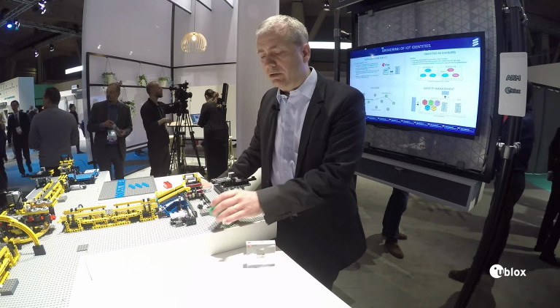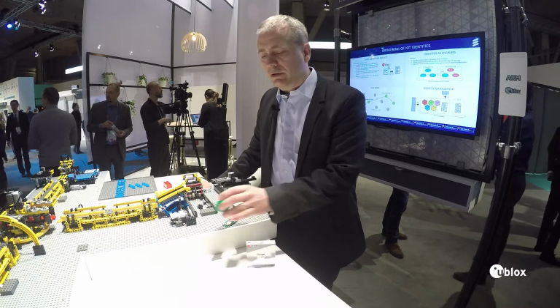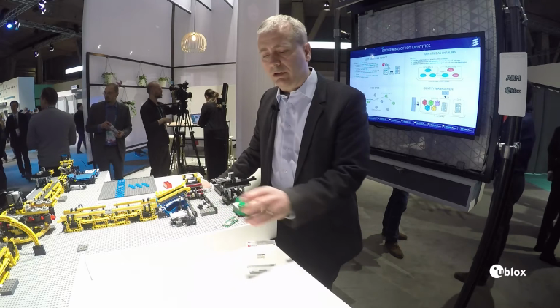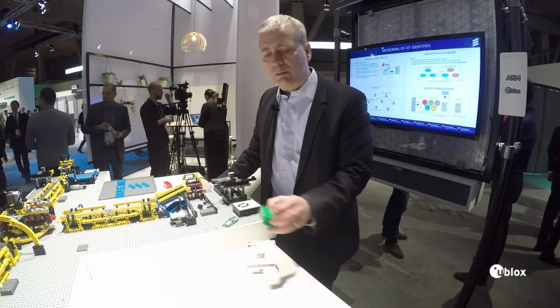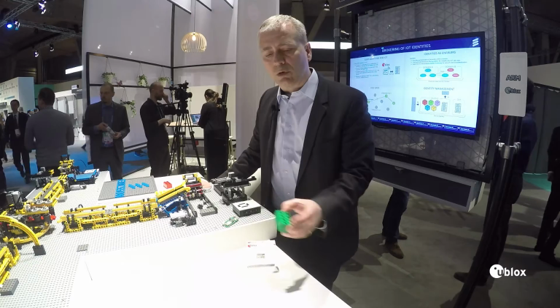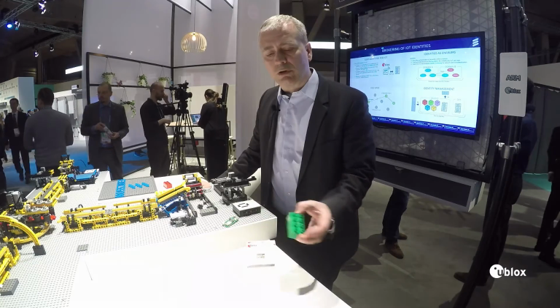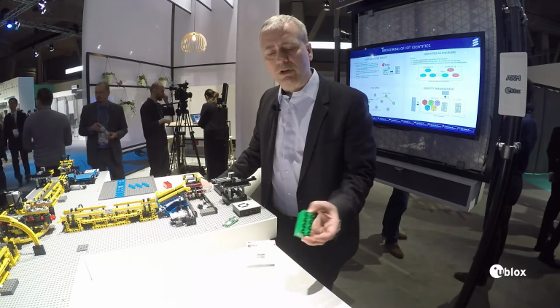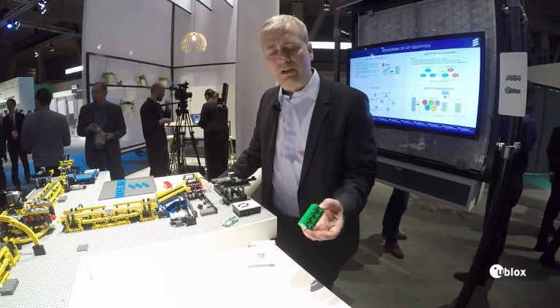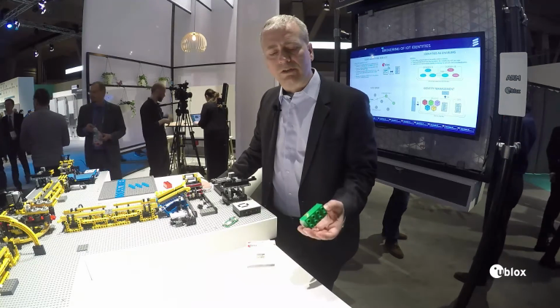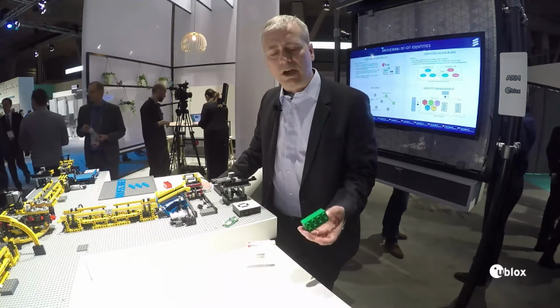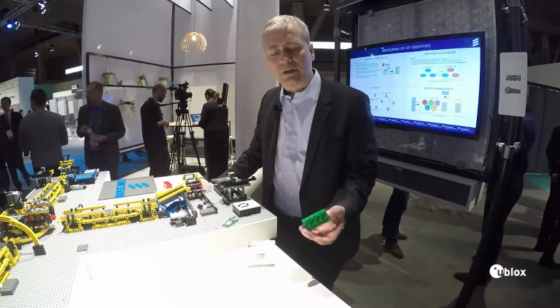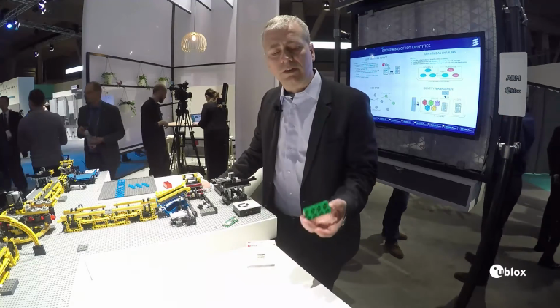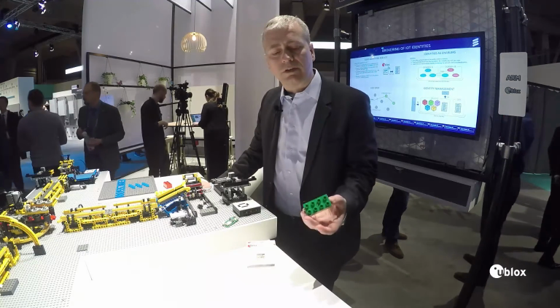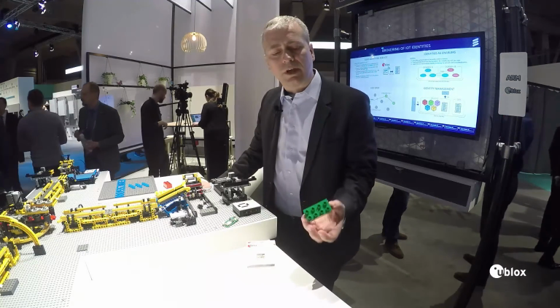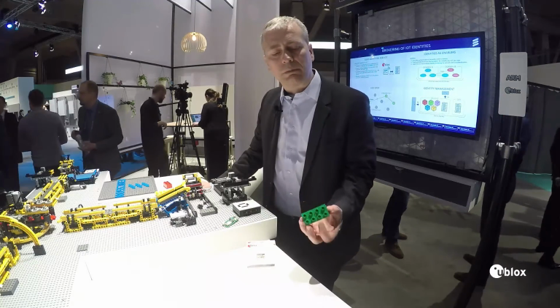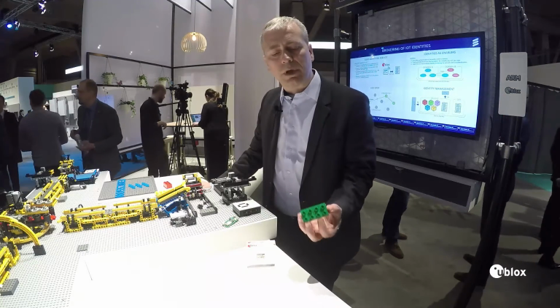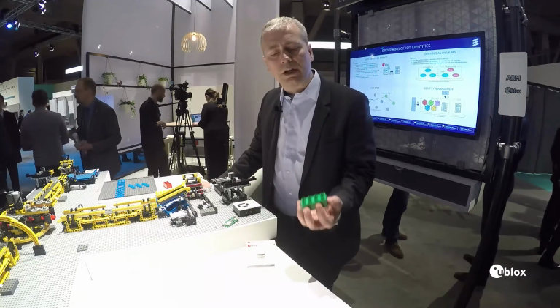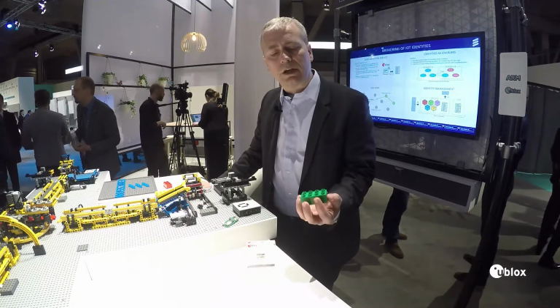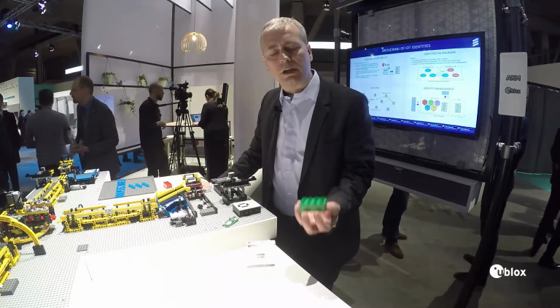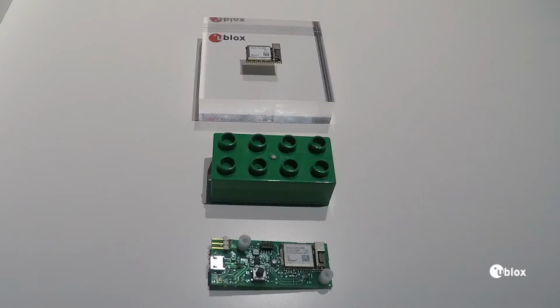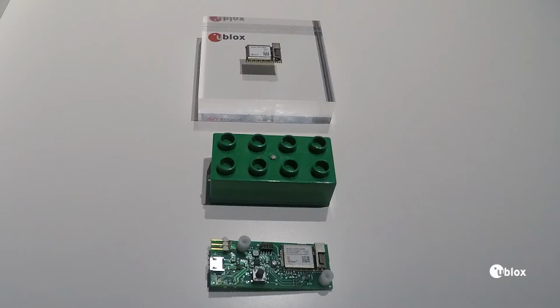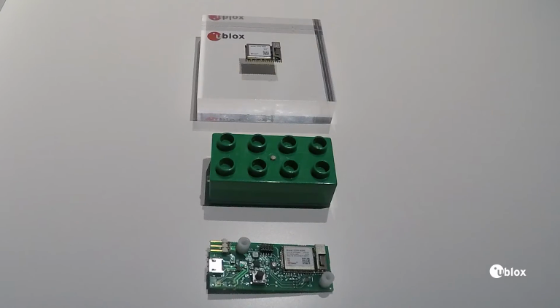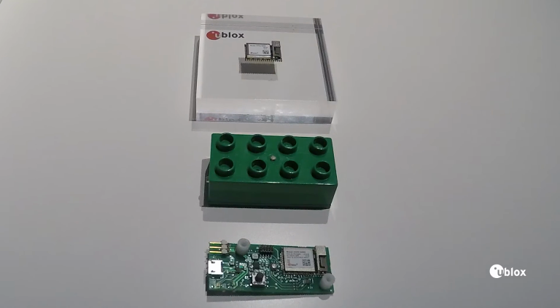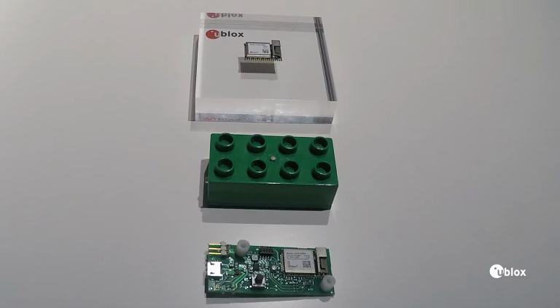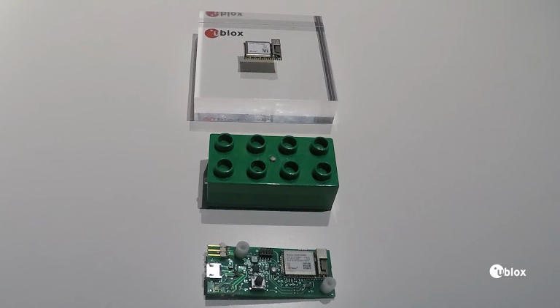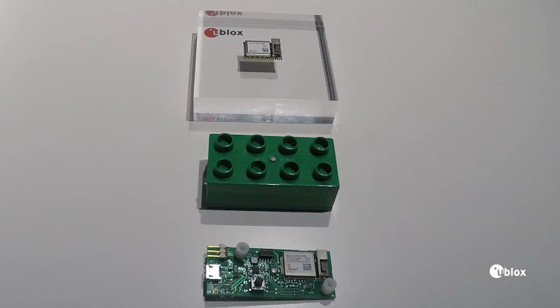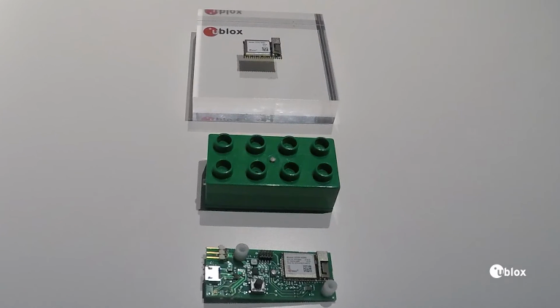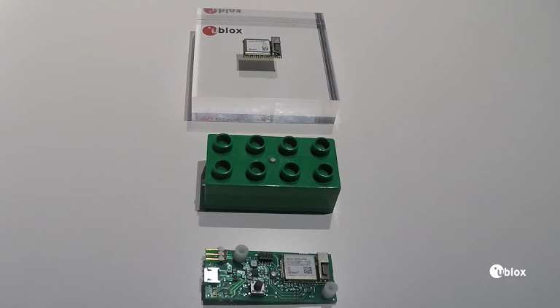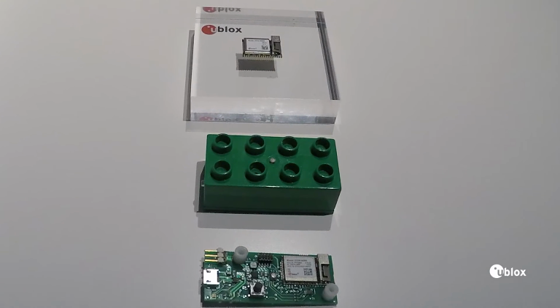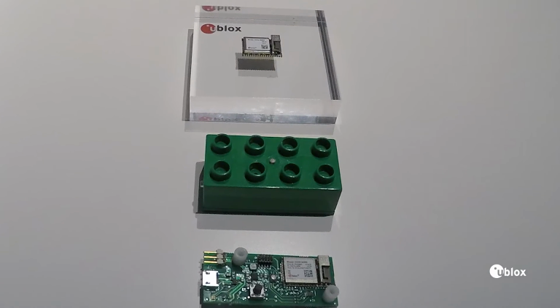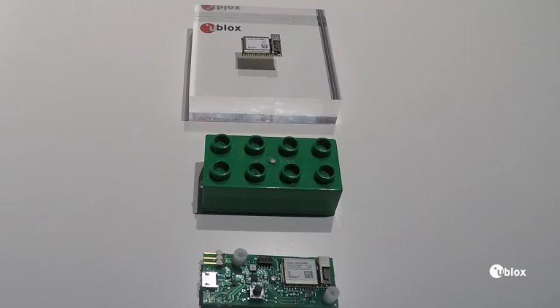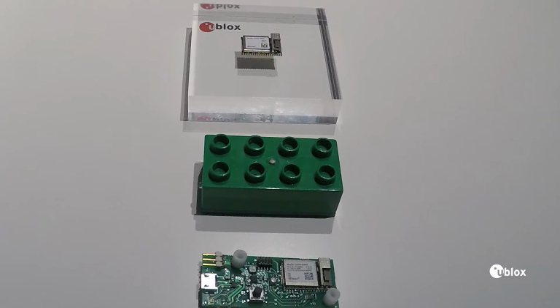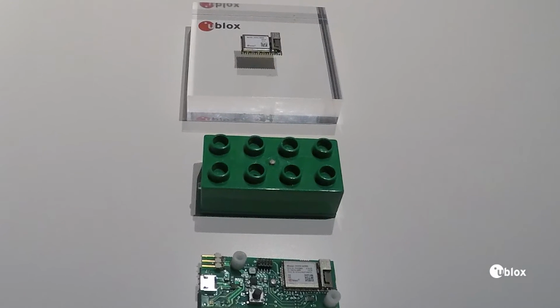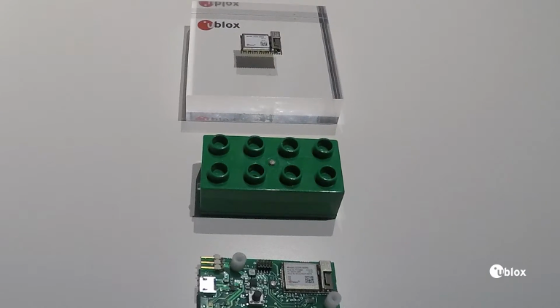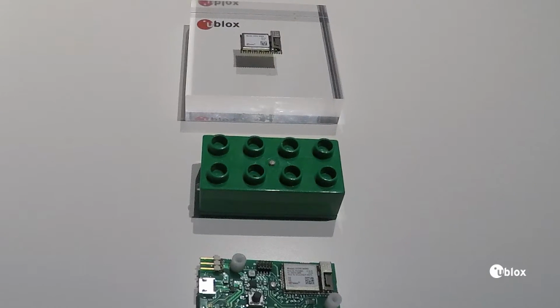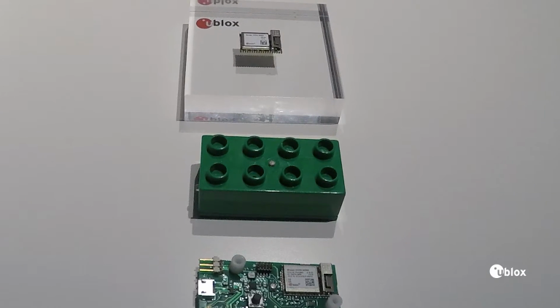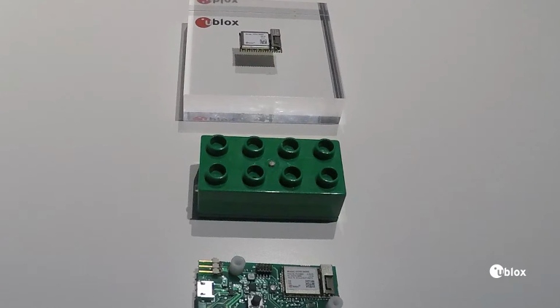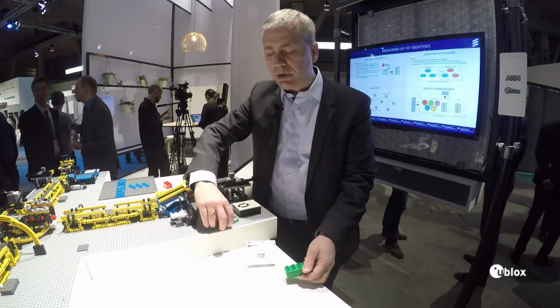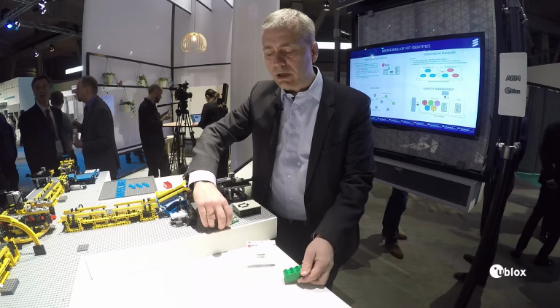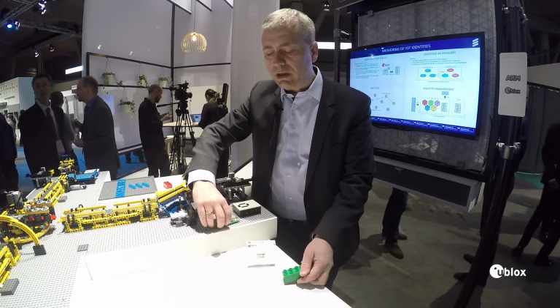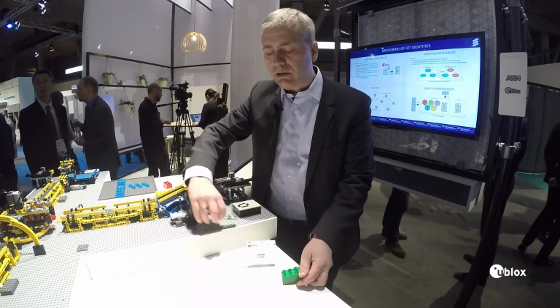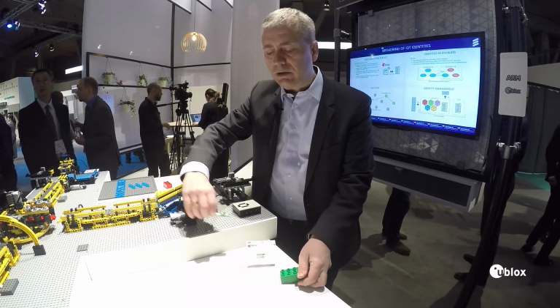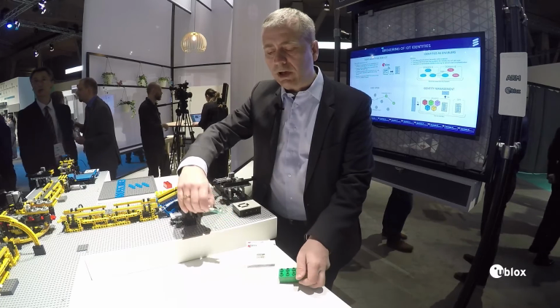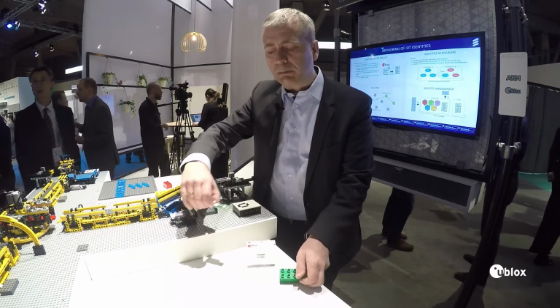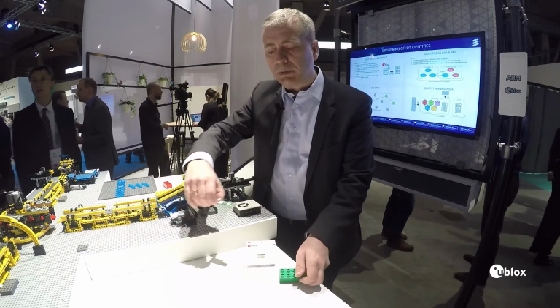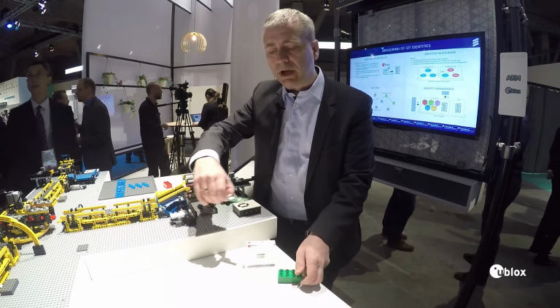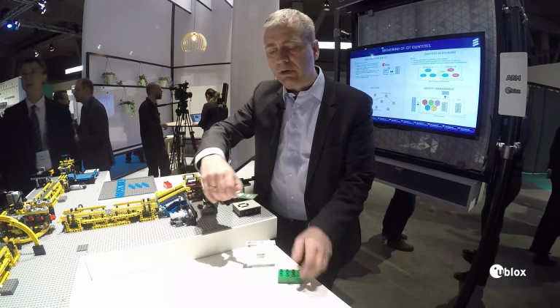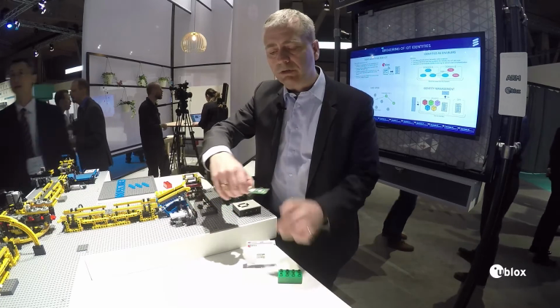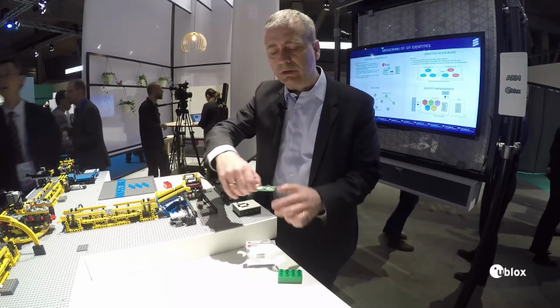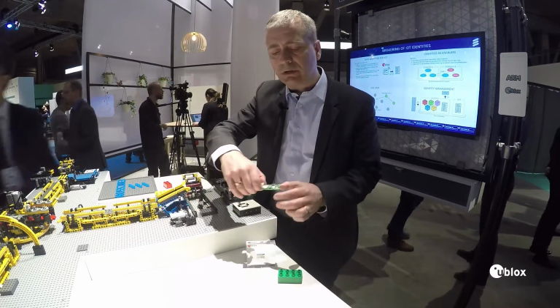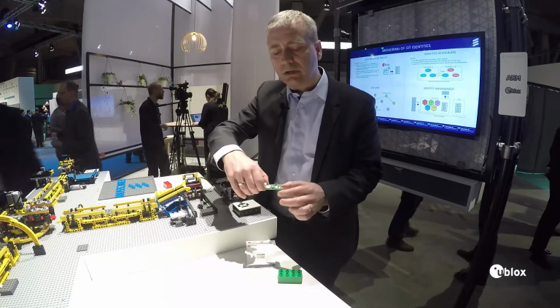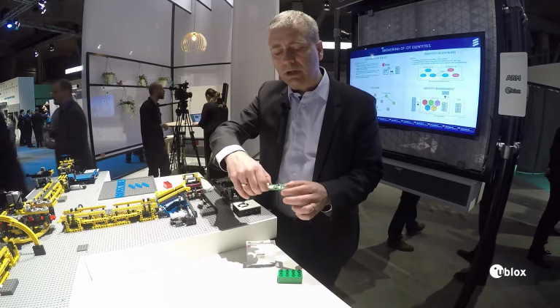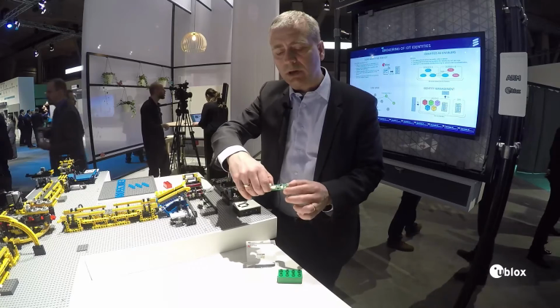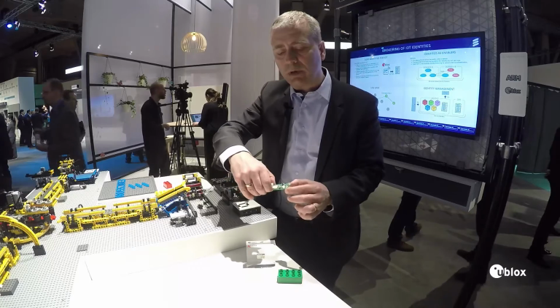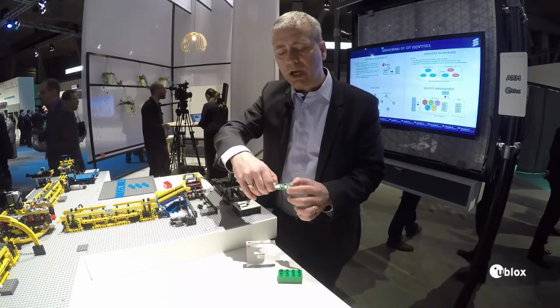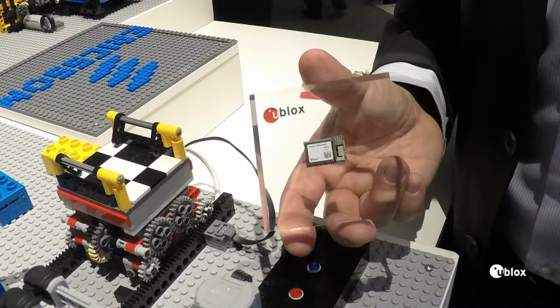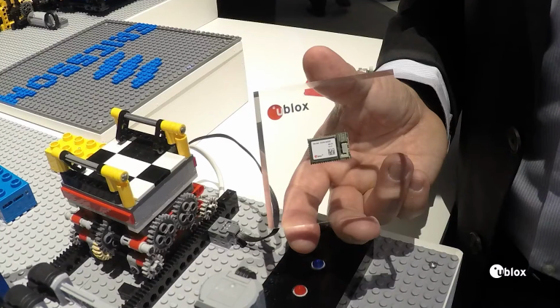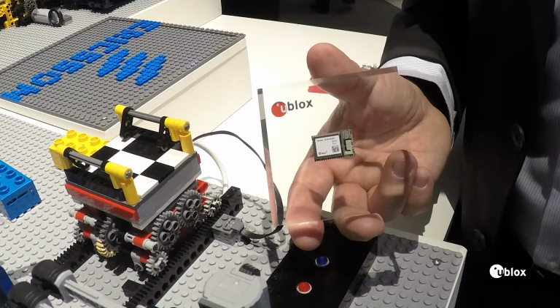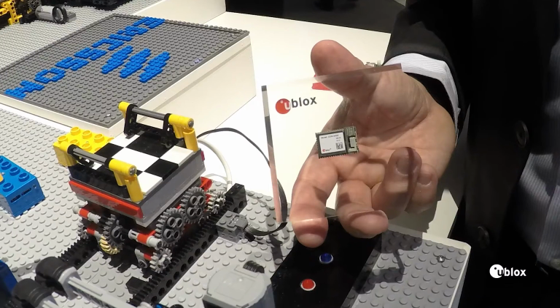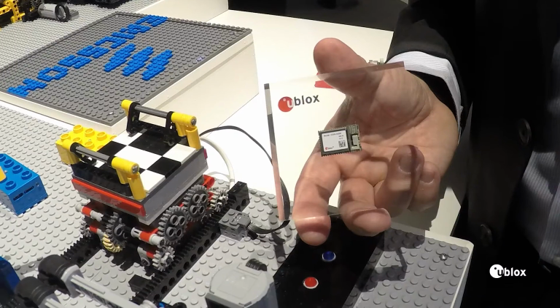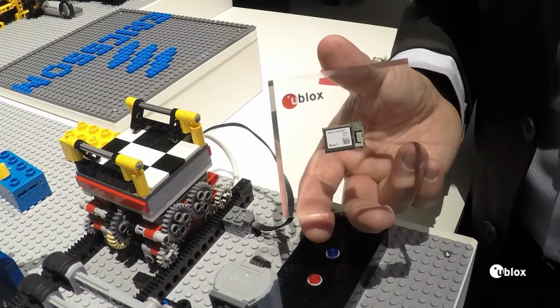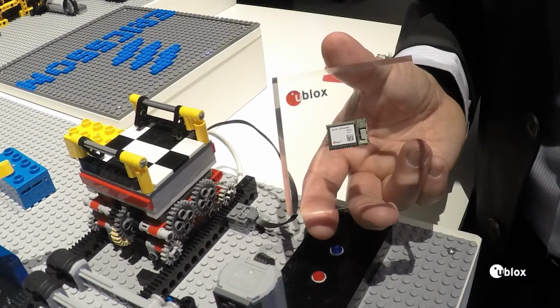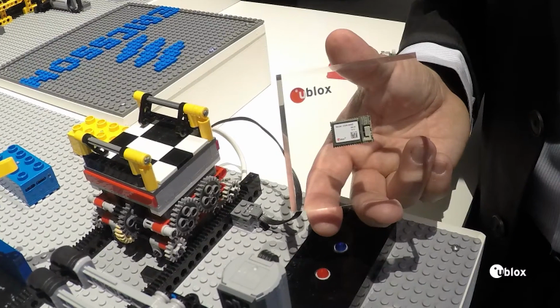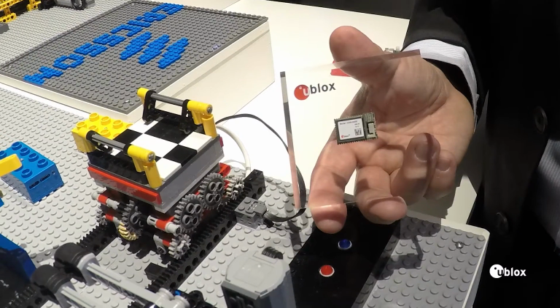The module is embedded in these Lego blocks on a PCB developed by Ericsson, and here we have the Odin module.